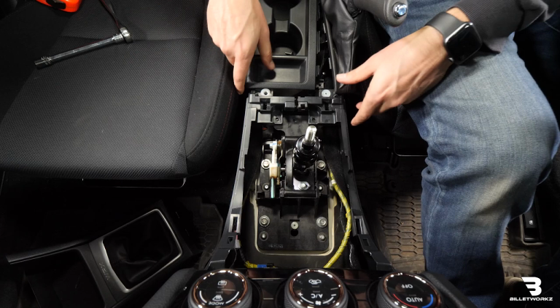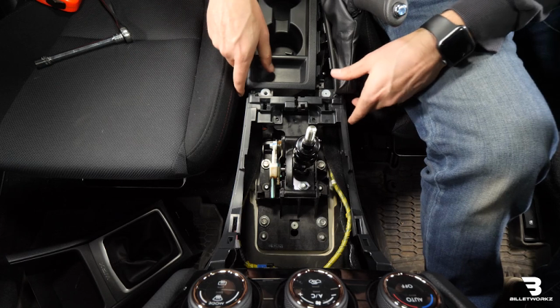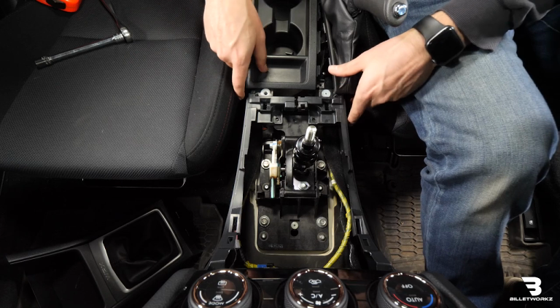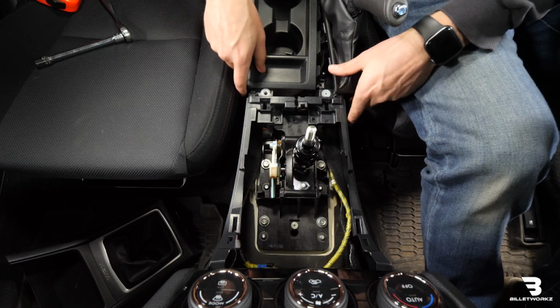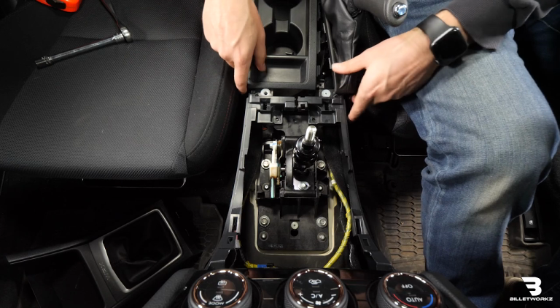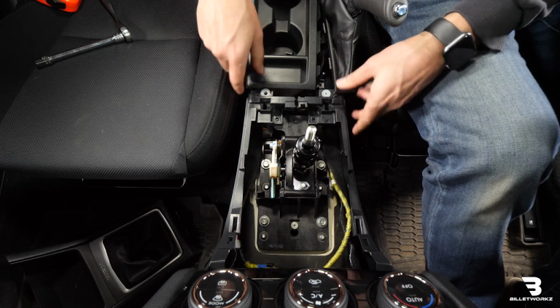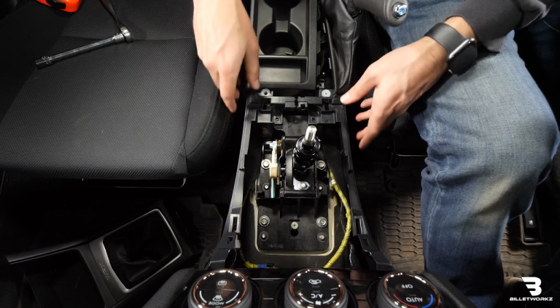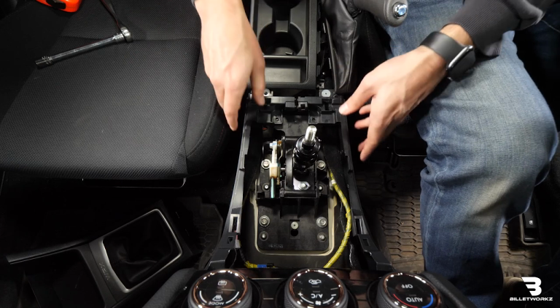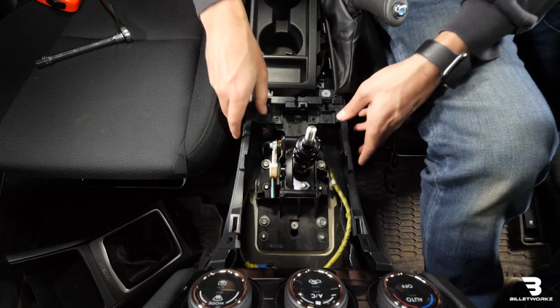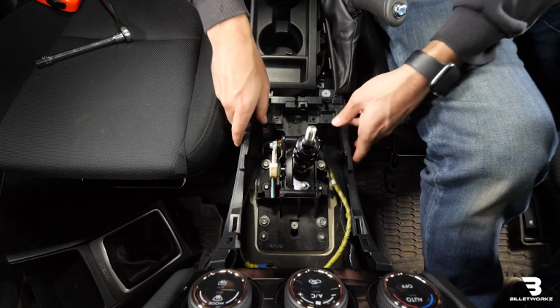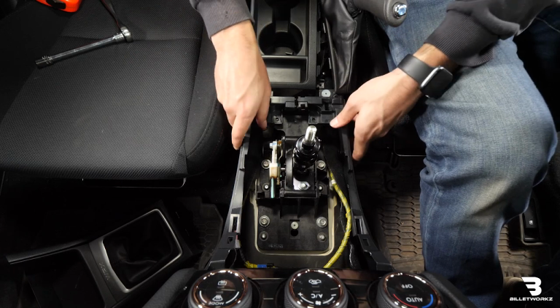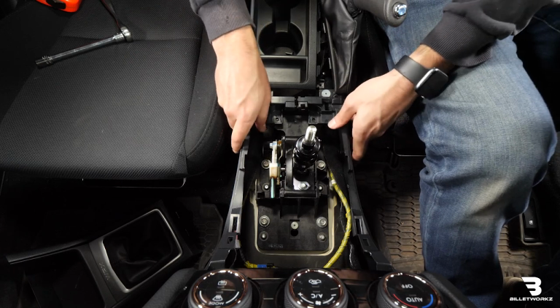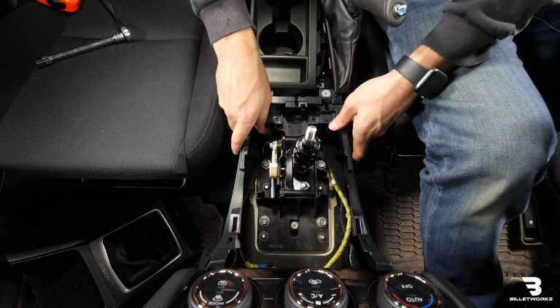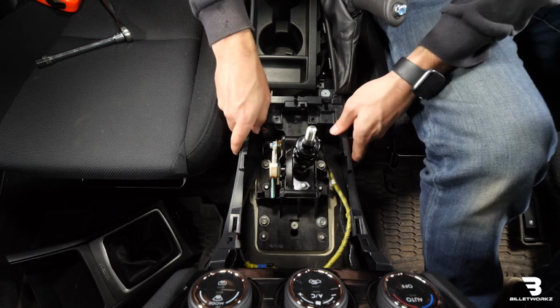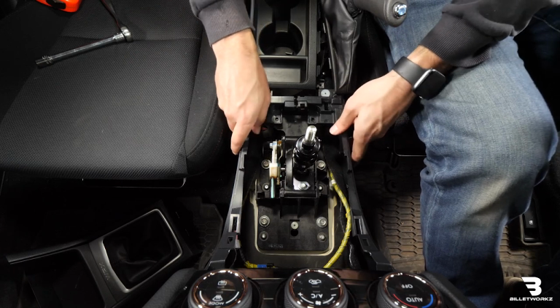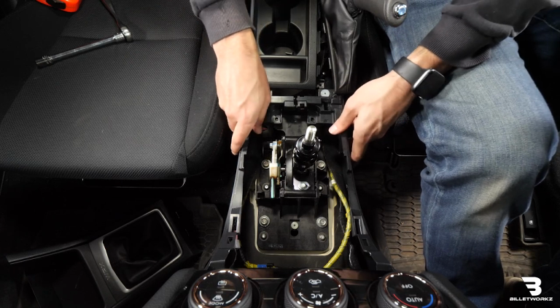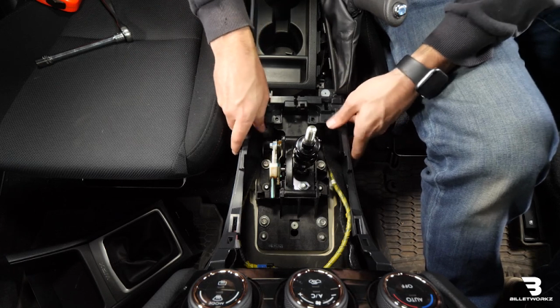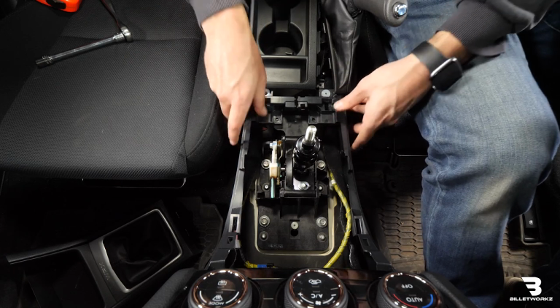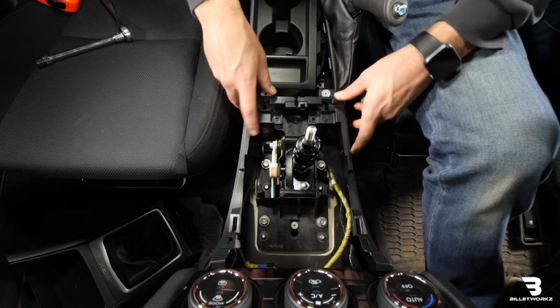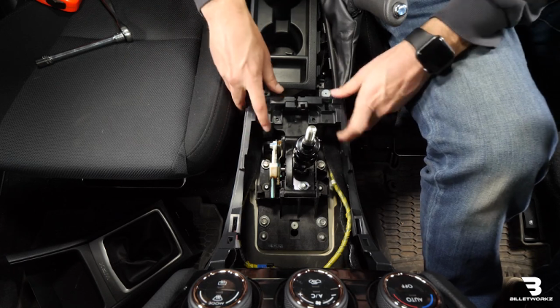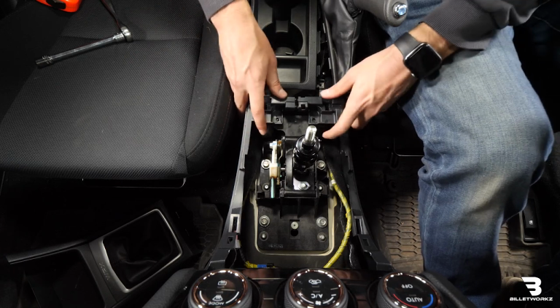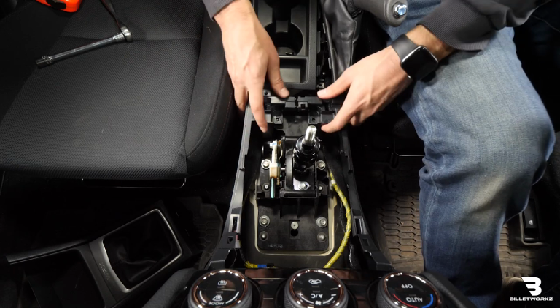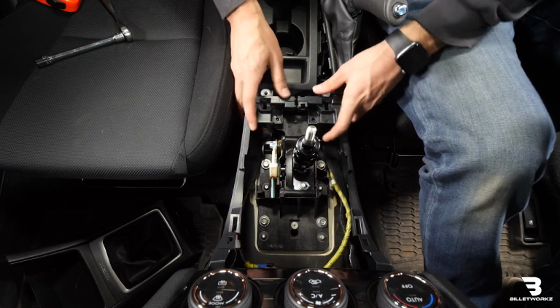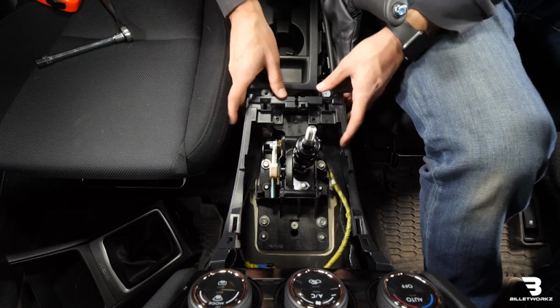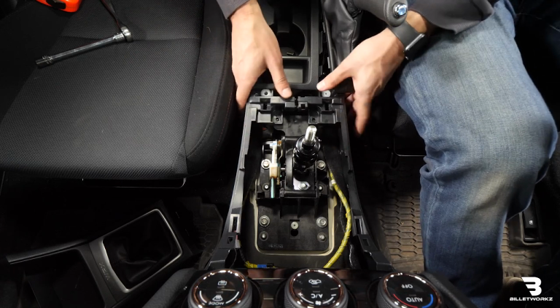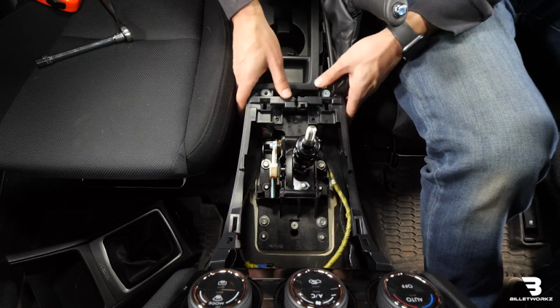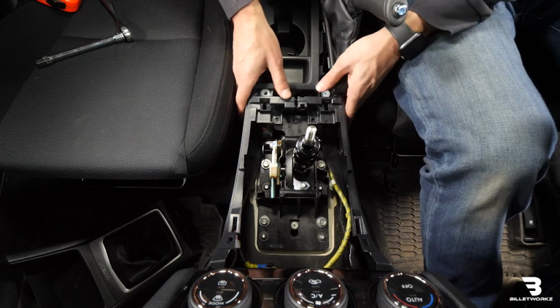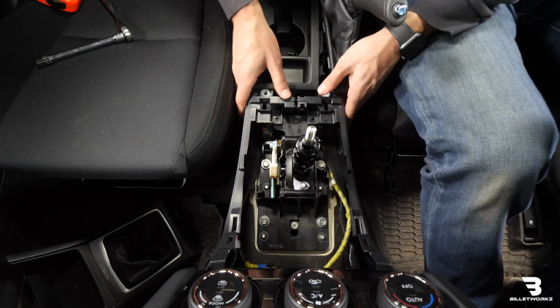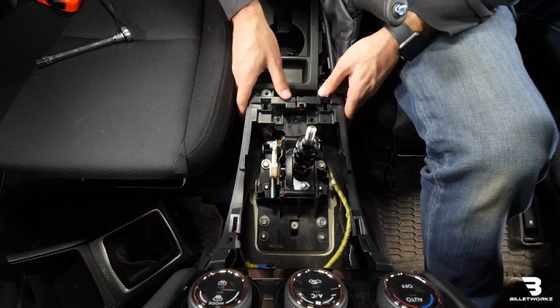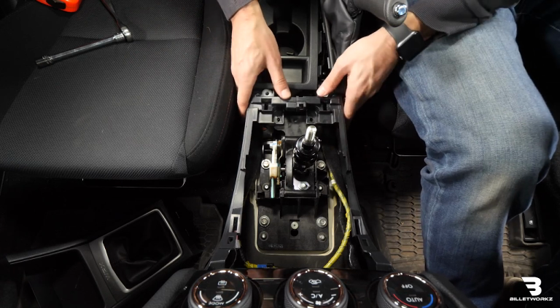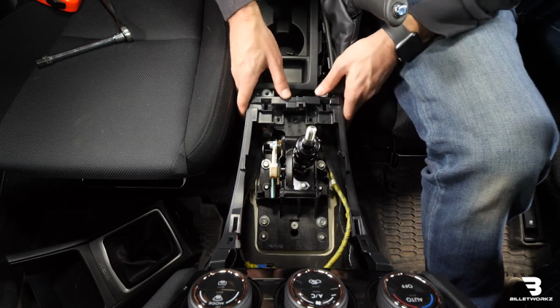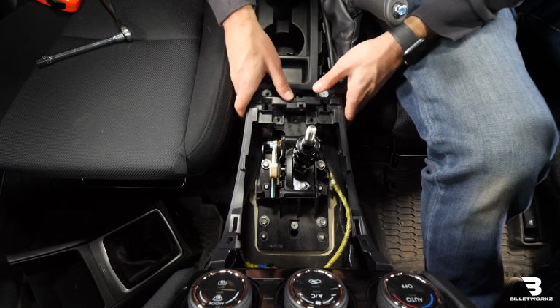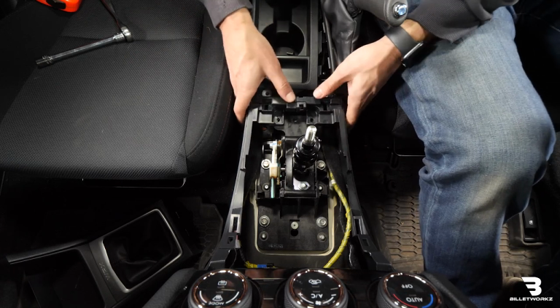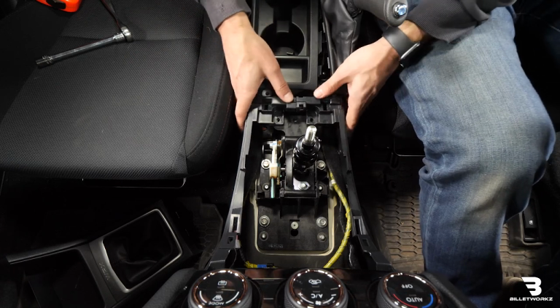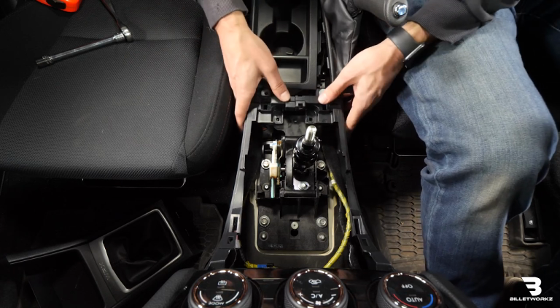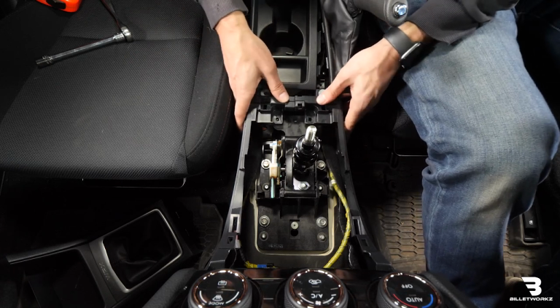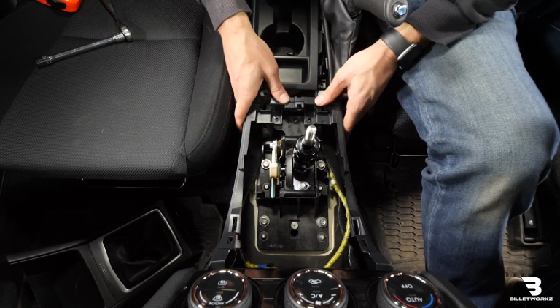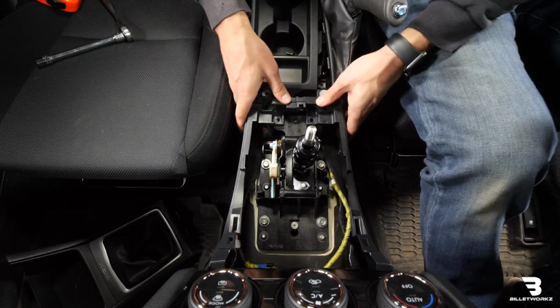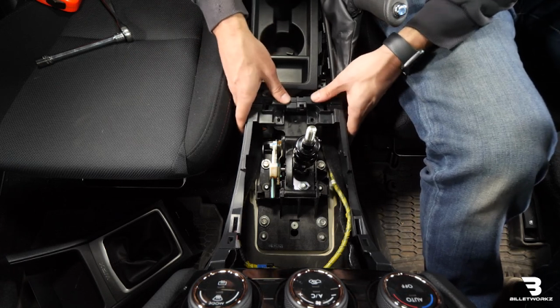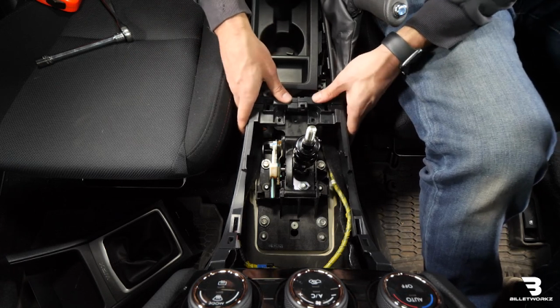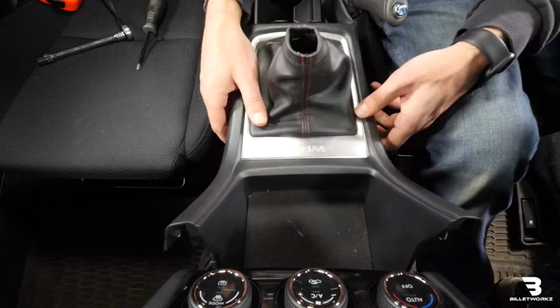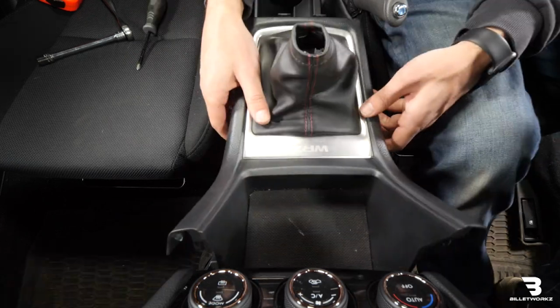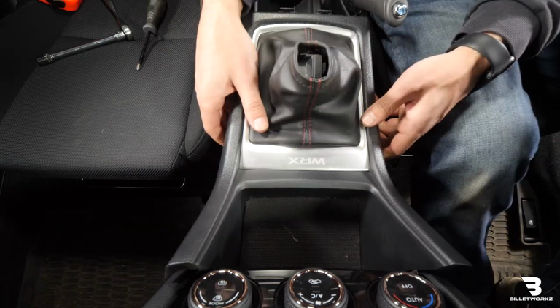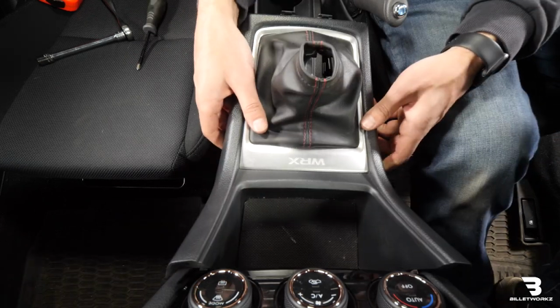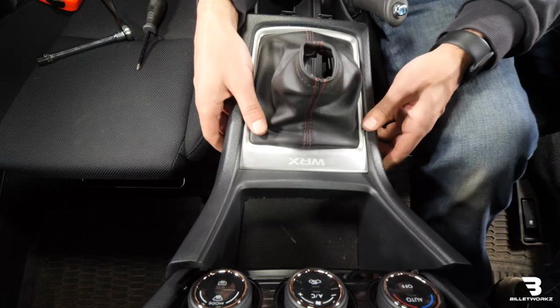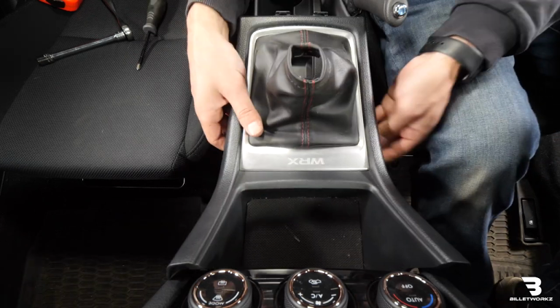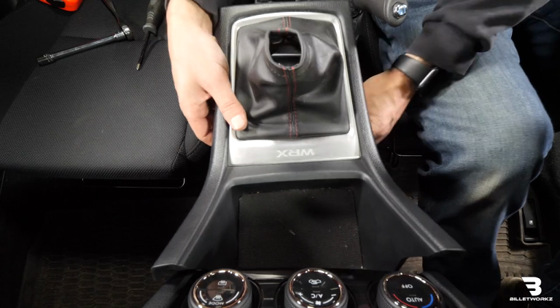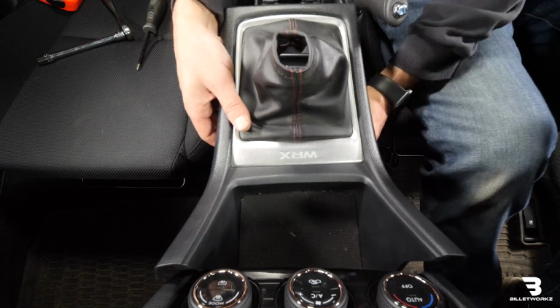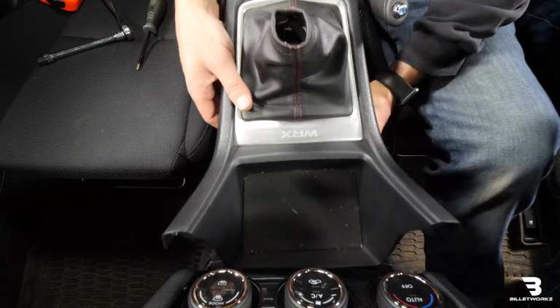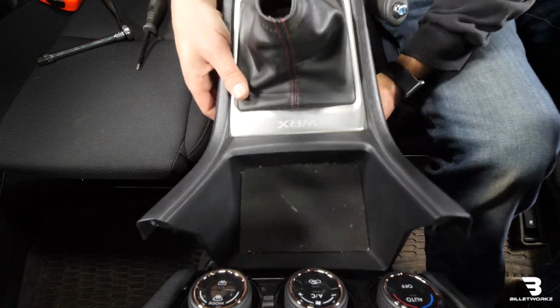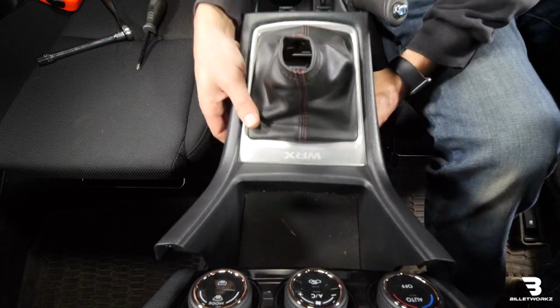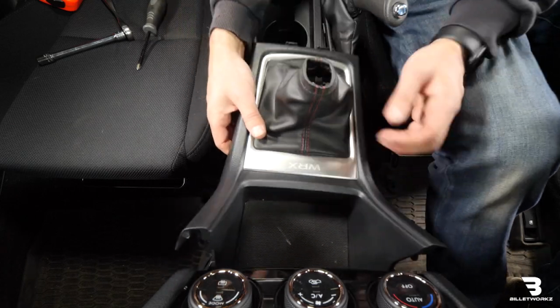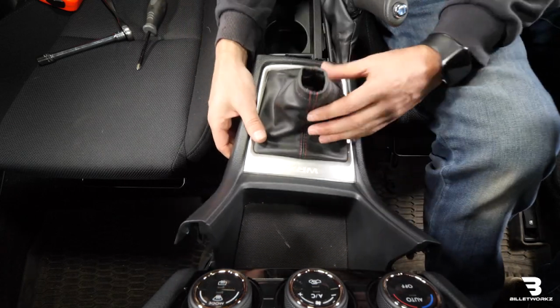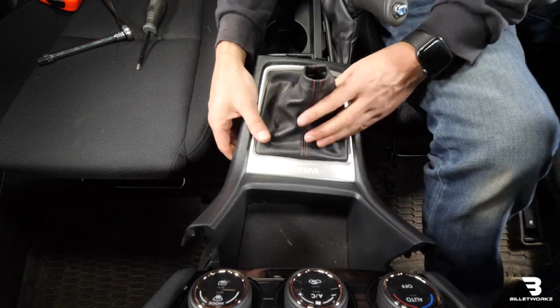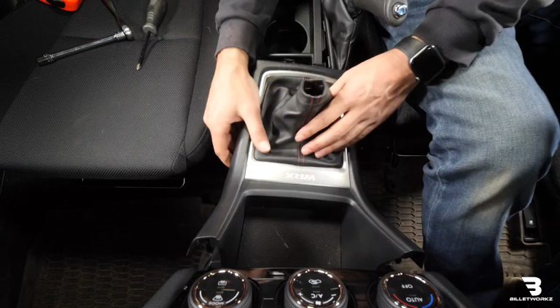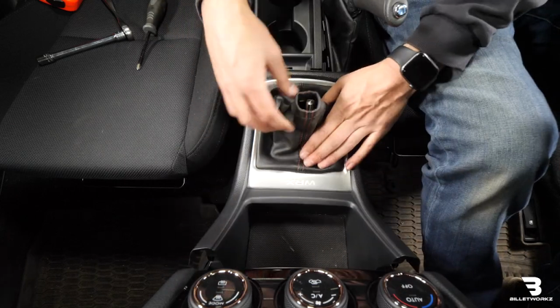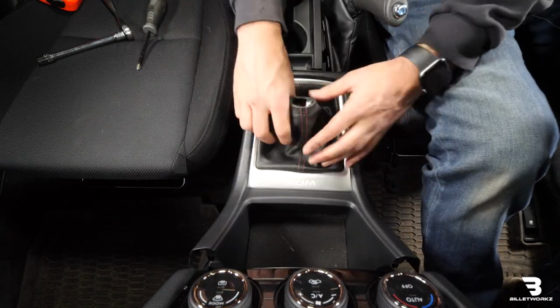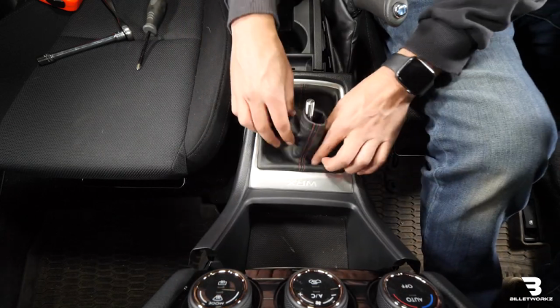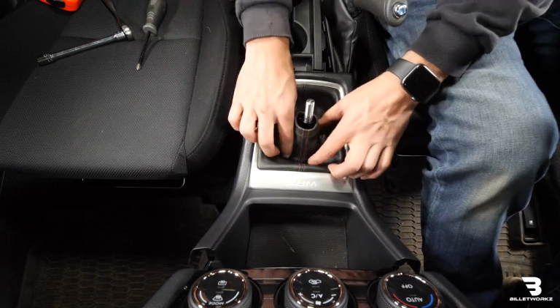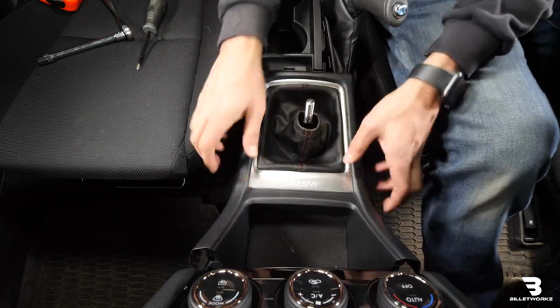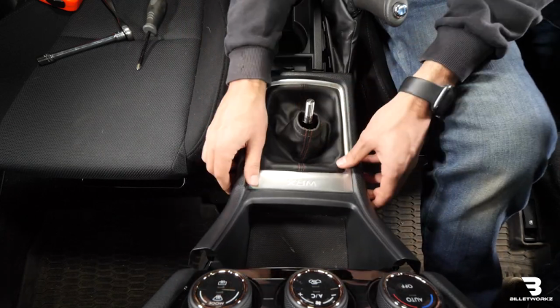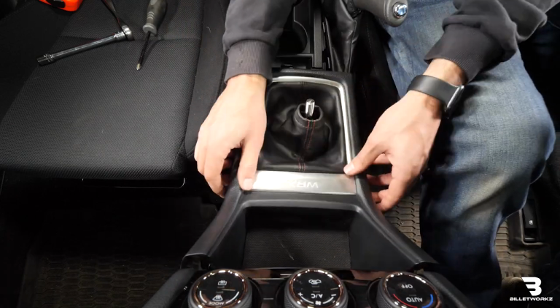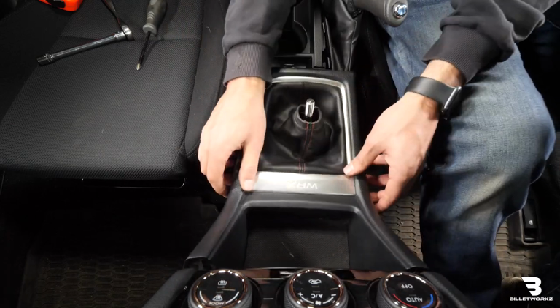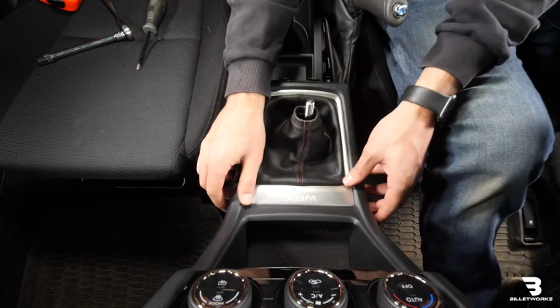I'm going to go ahead and reassemble the rest of the trim.